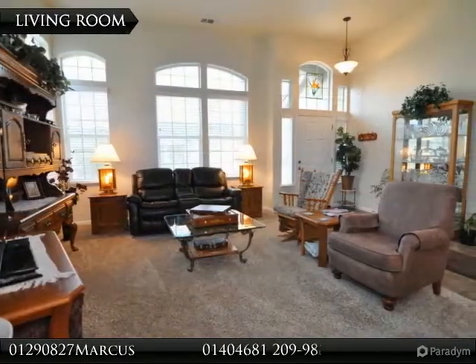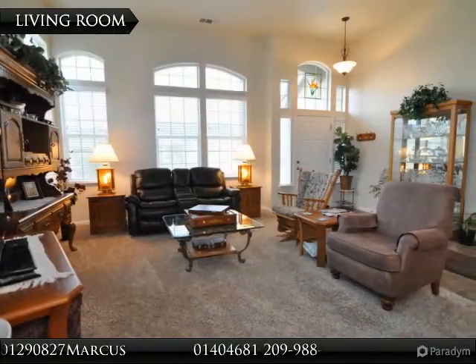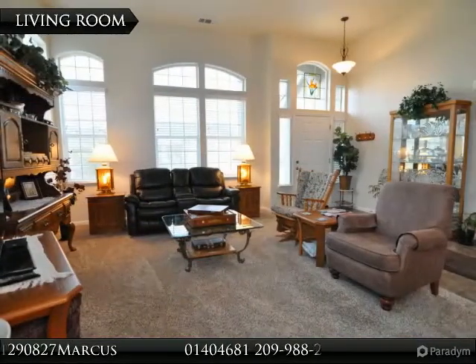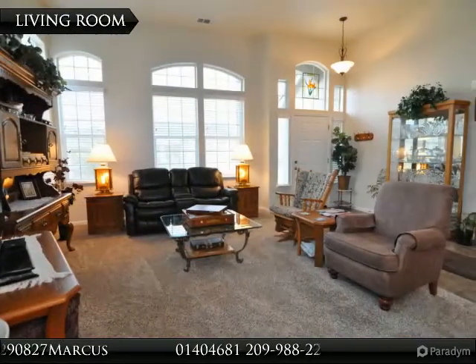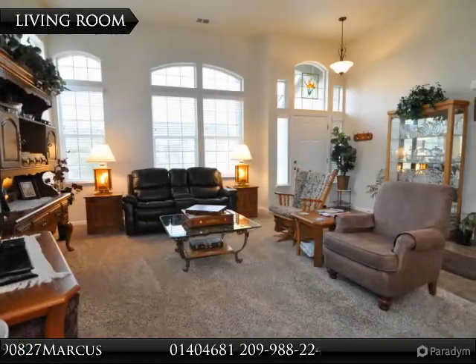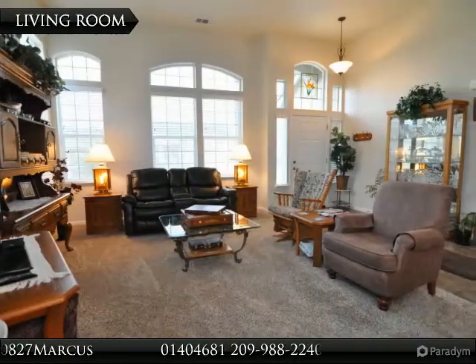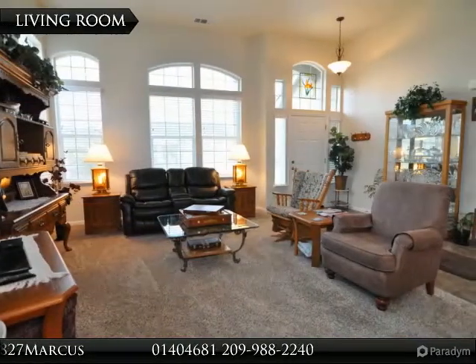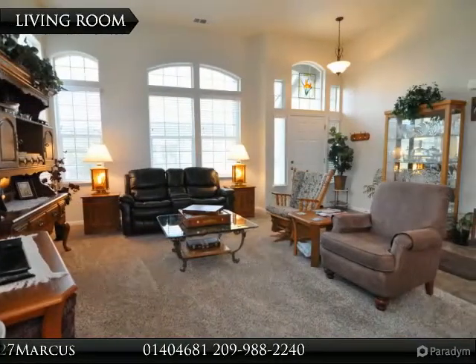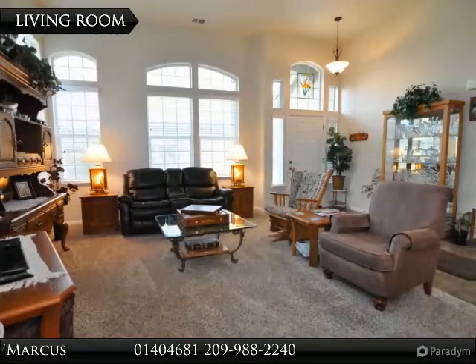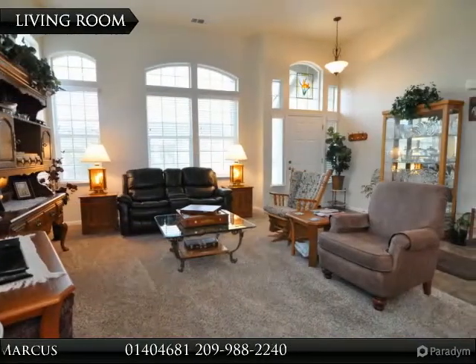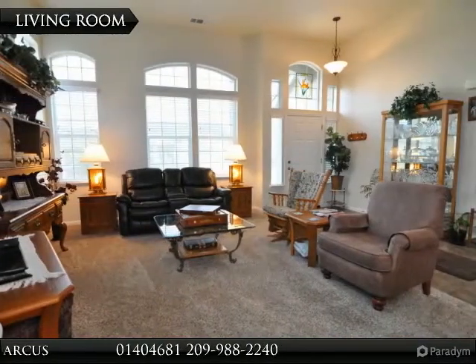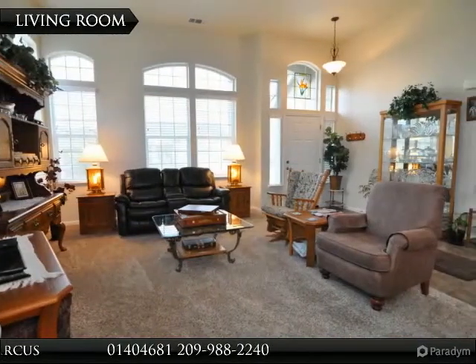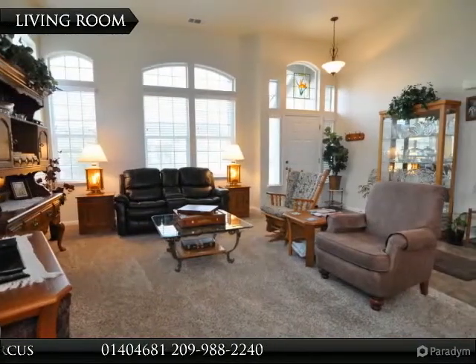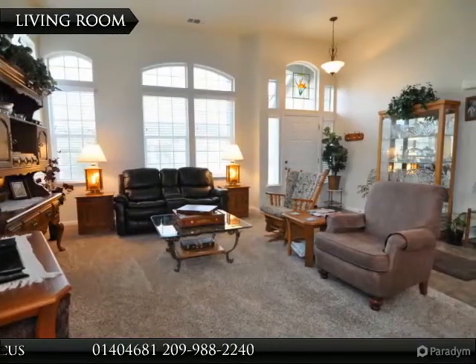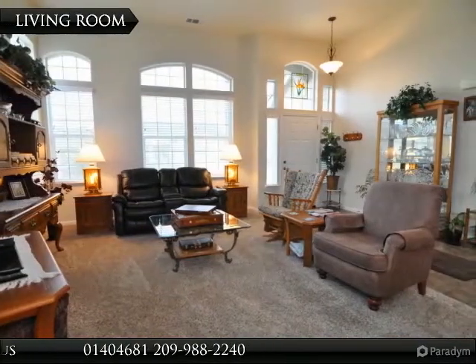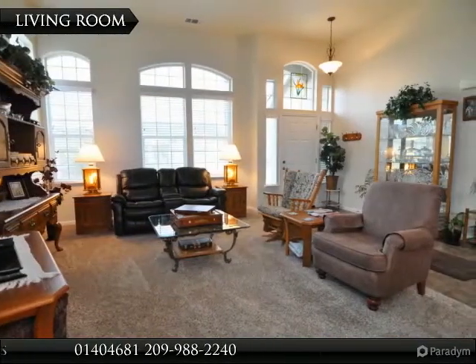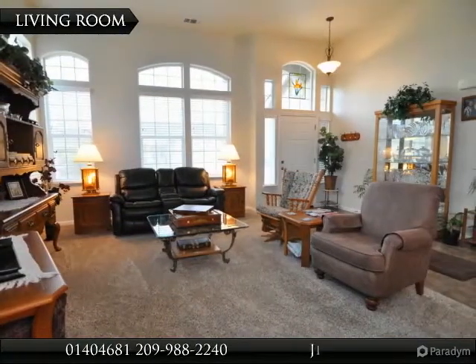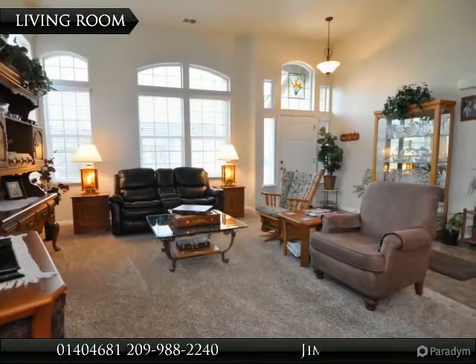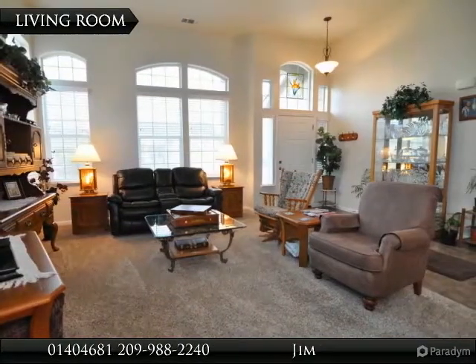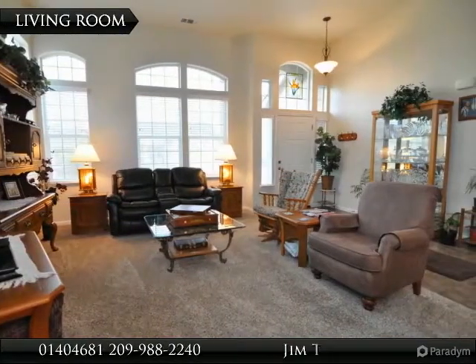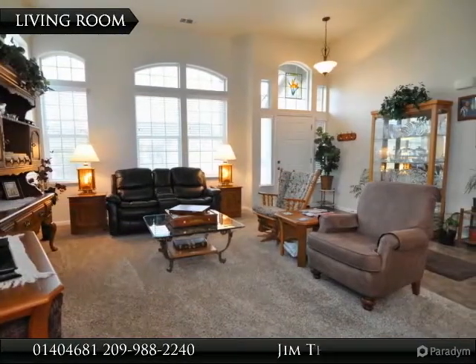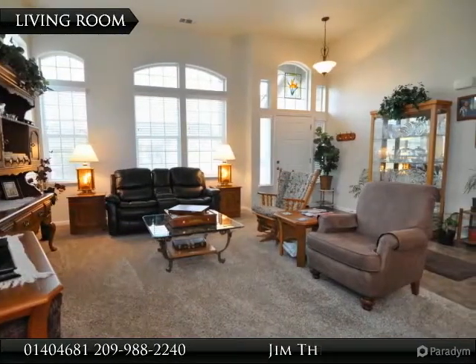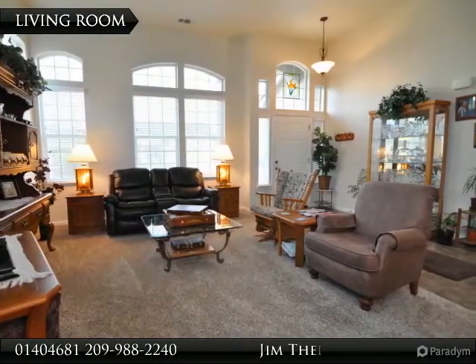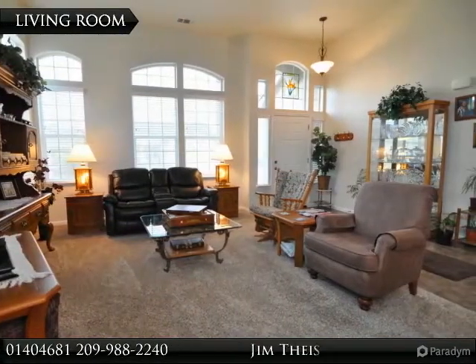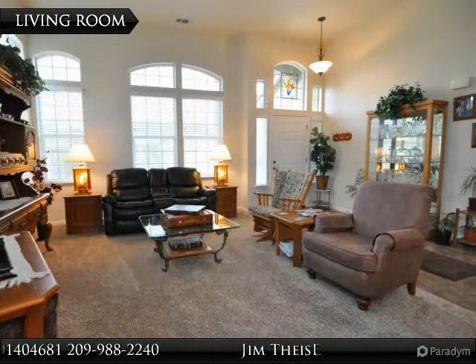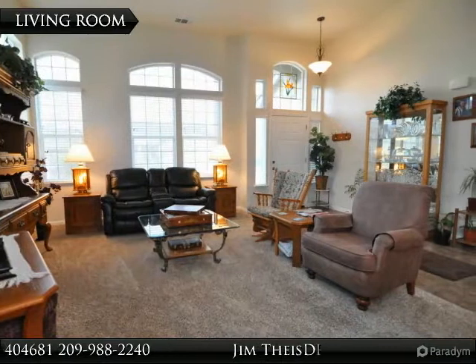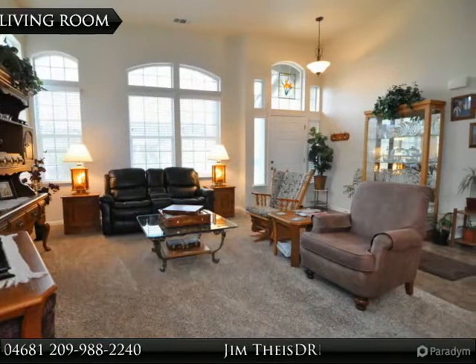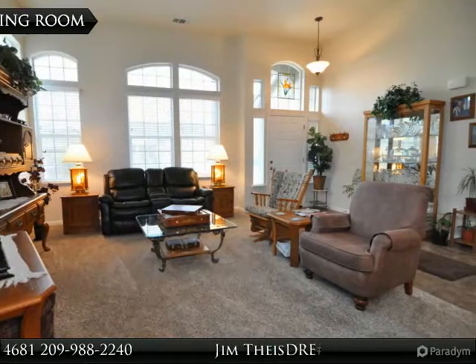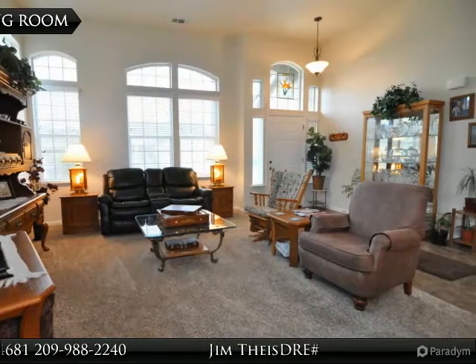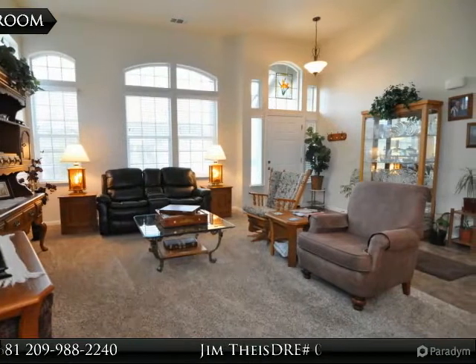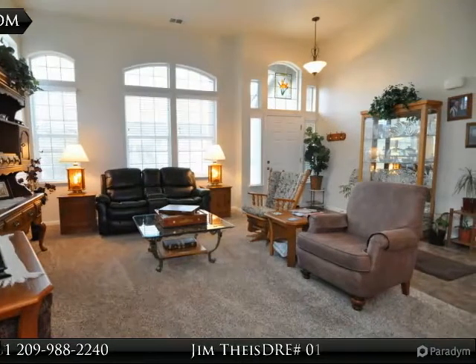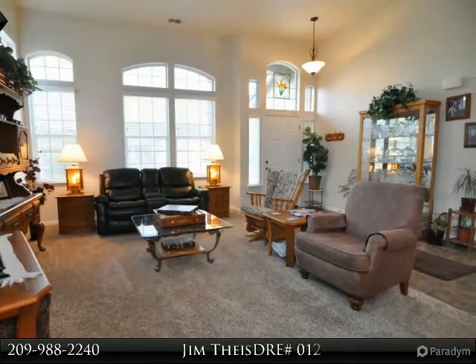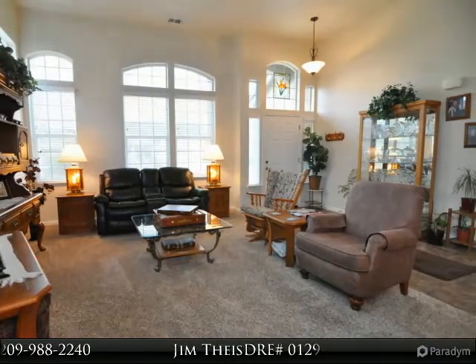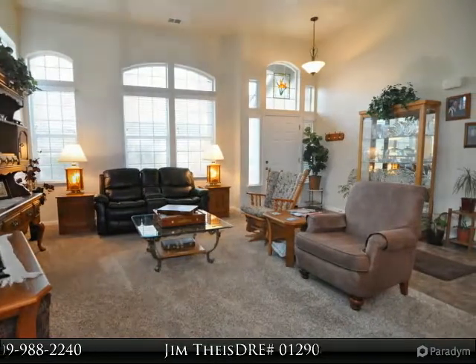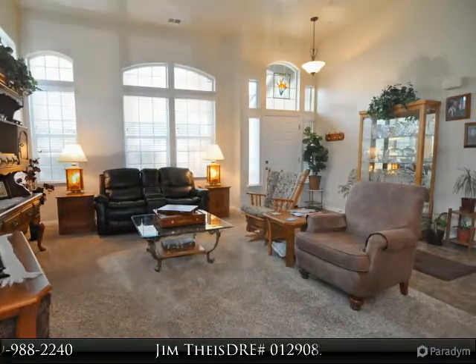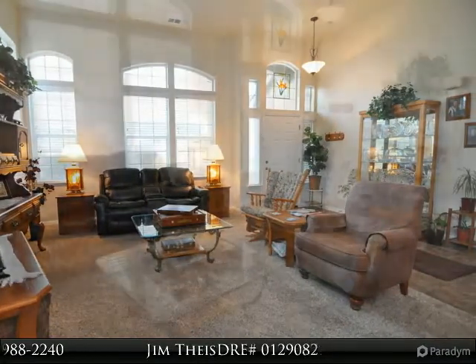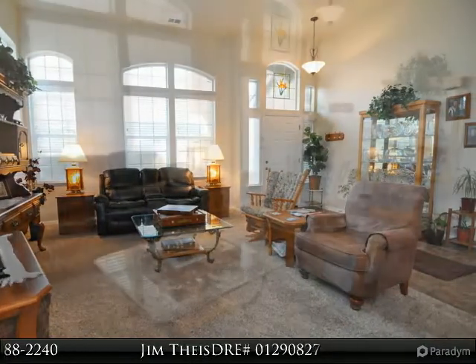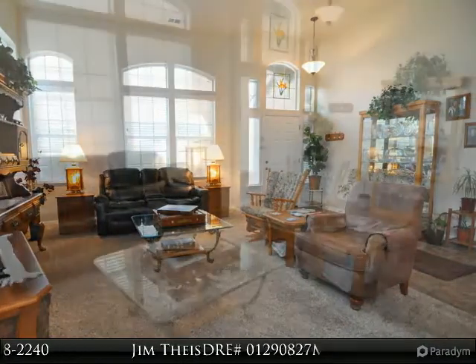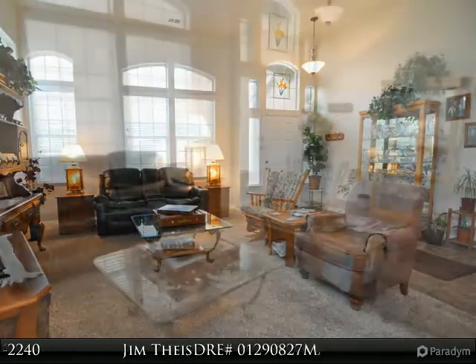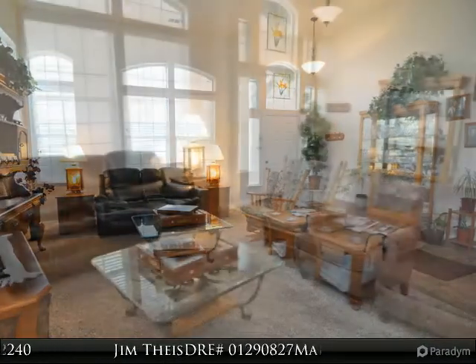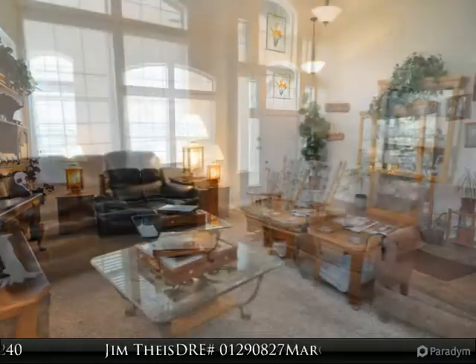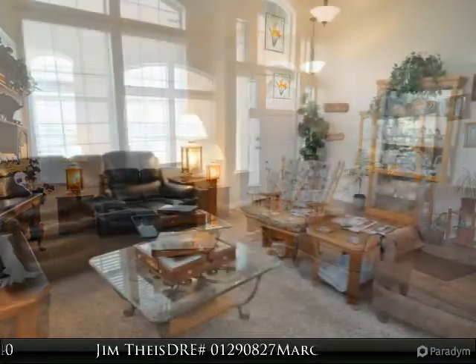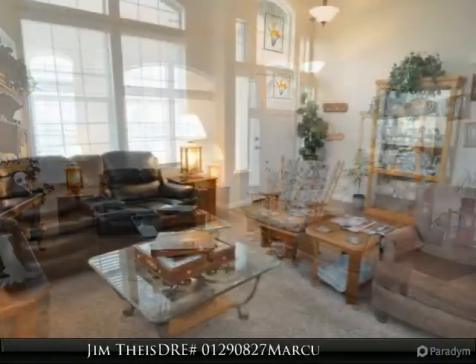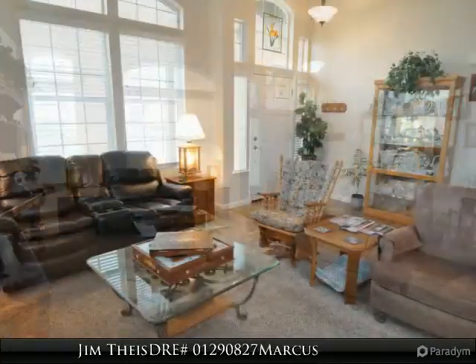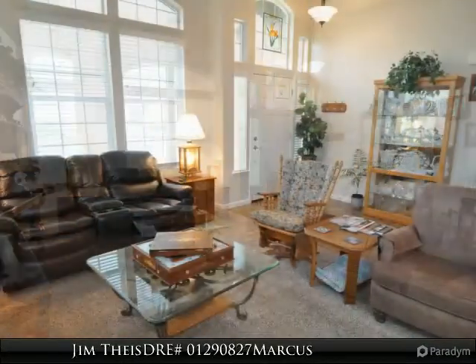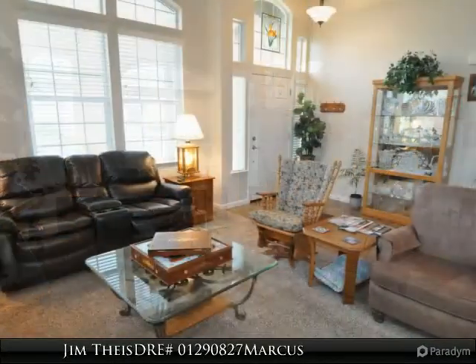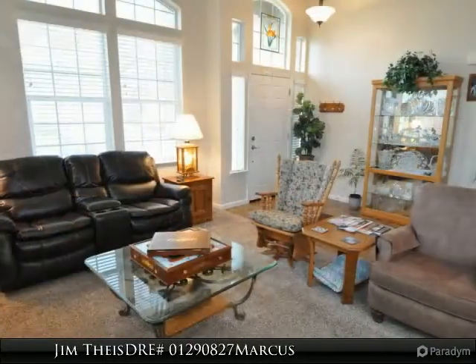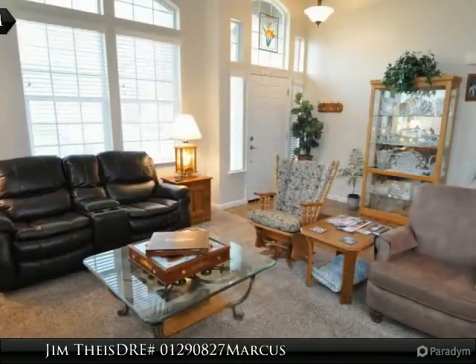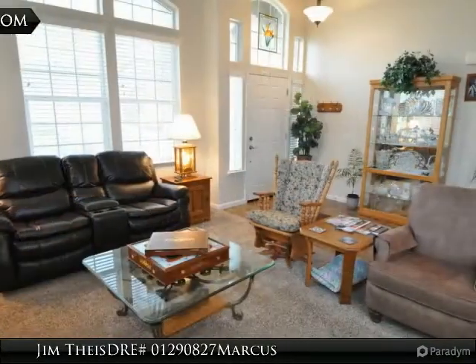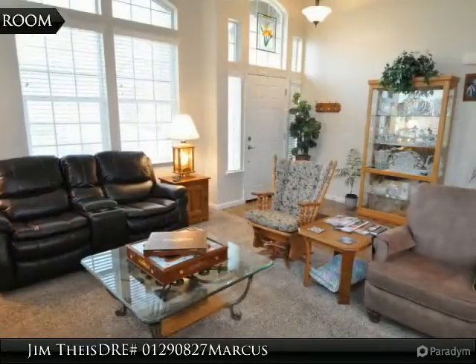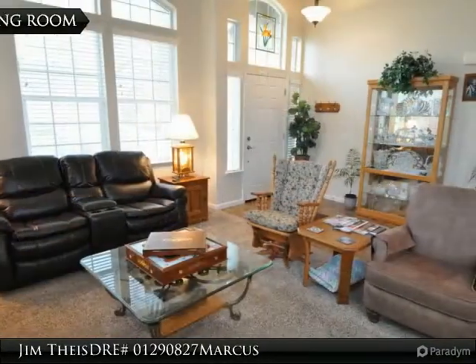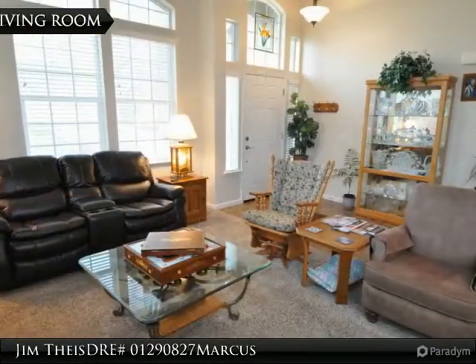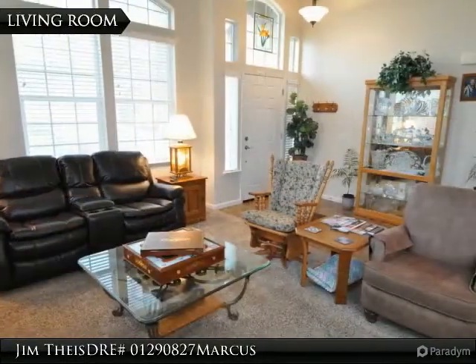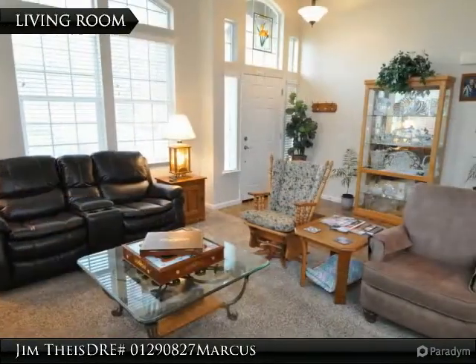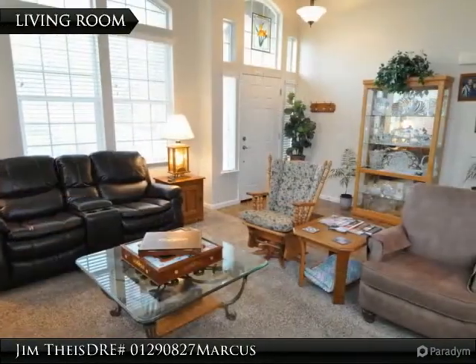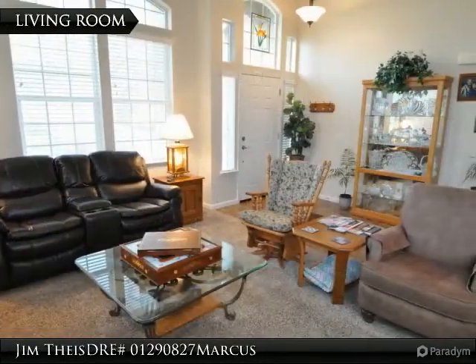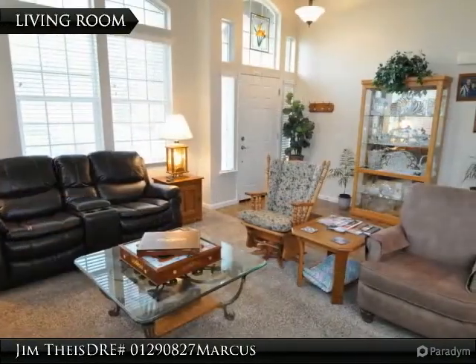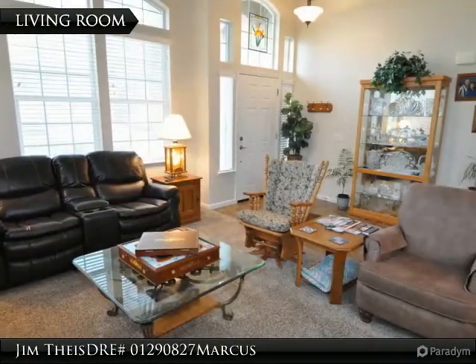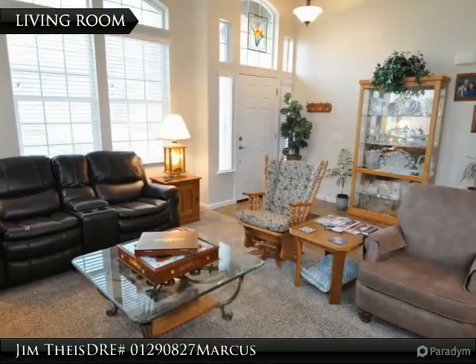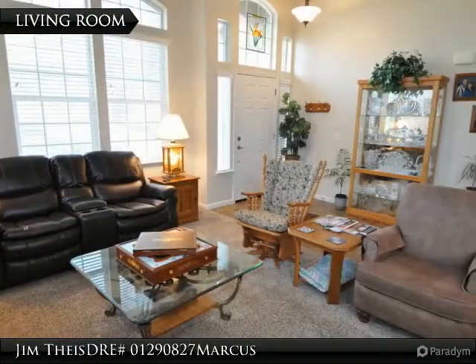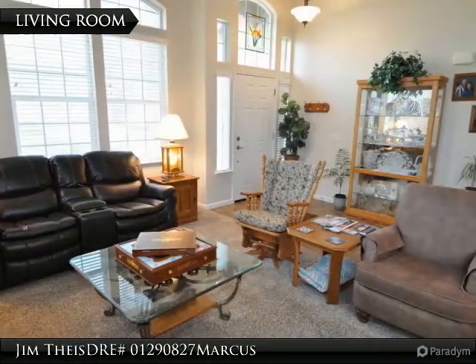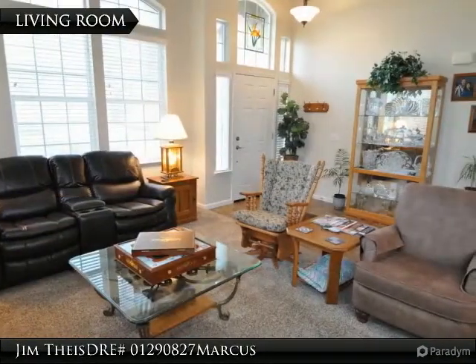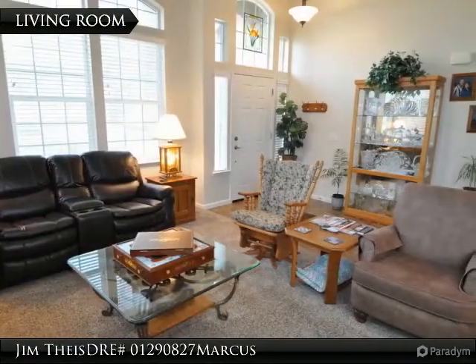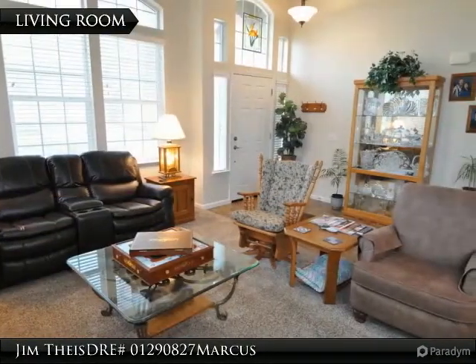Combination formal dining and living area with vaulted ceilings. Large backyard is made for family fun with a built-in pool and spa.